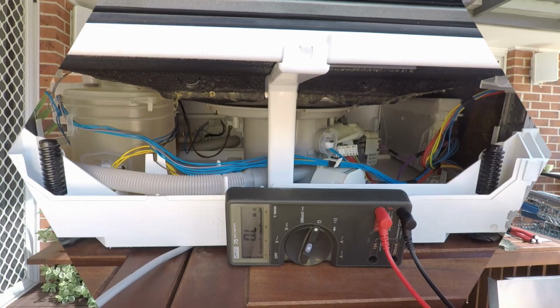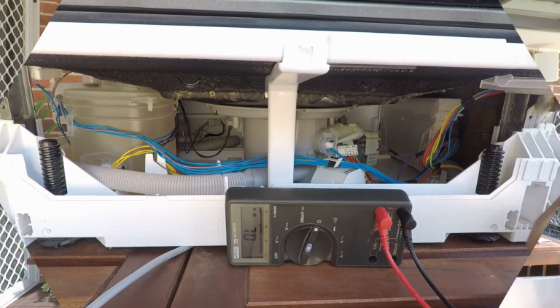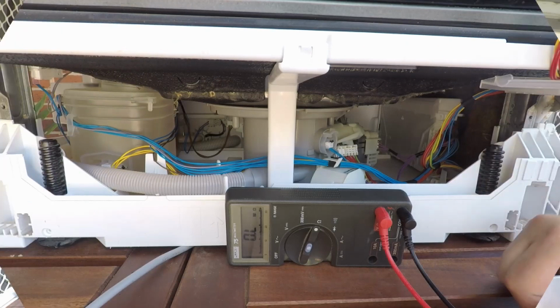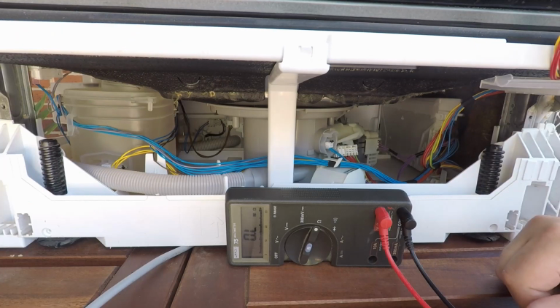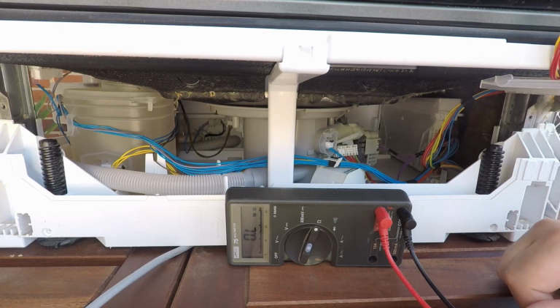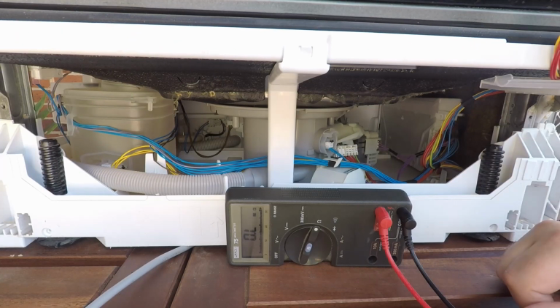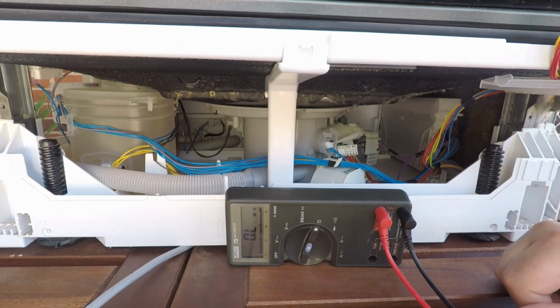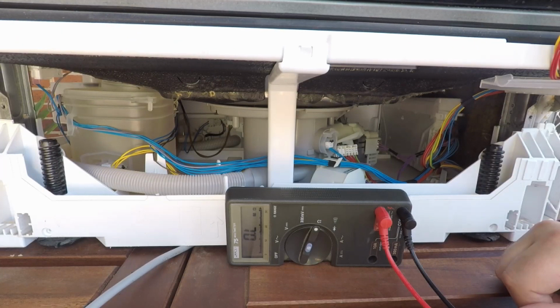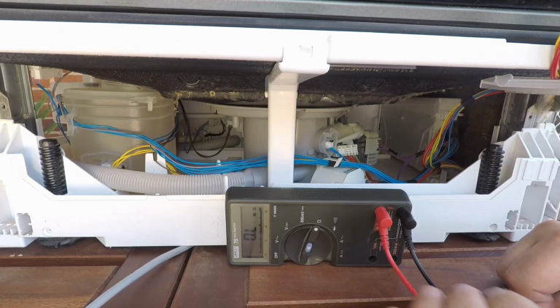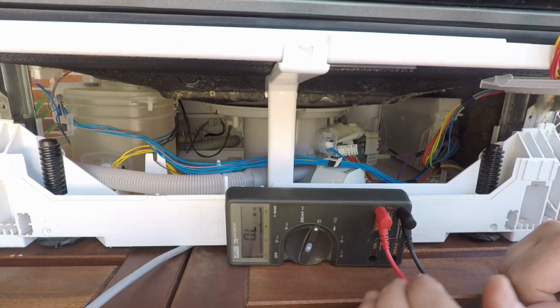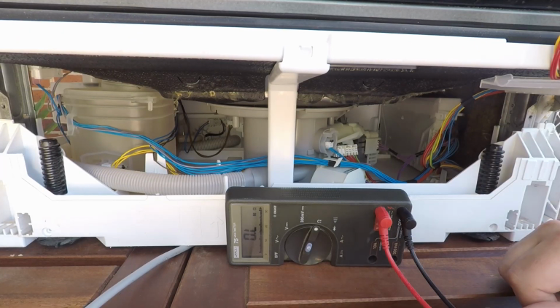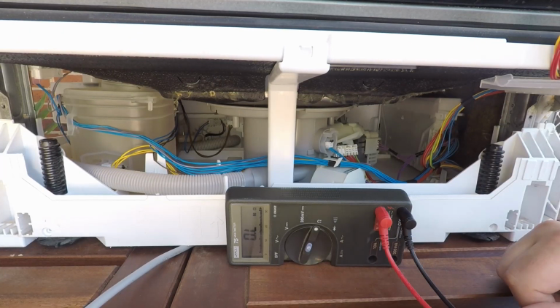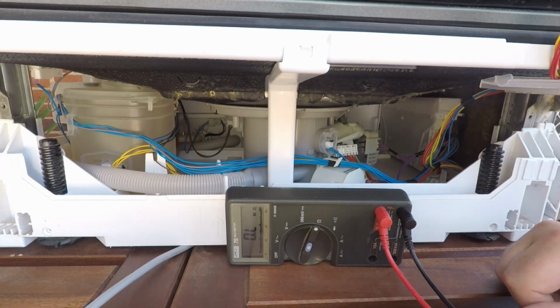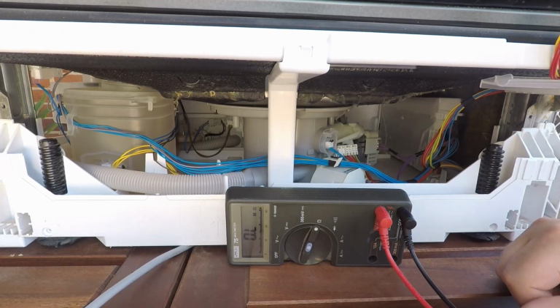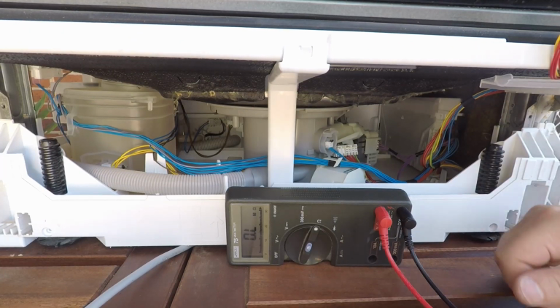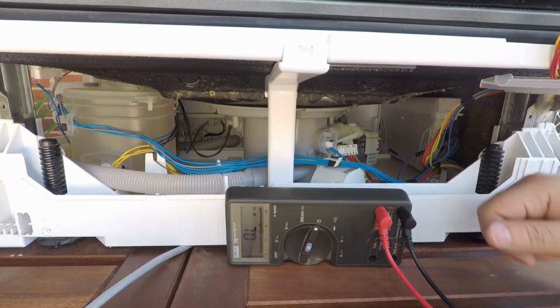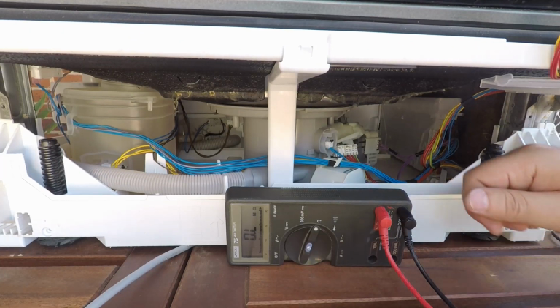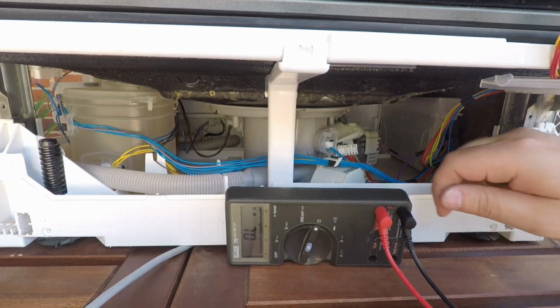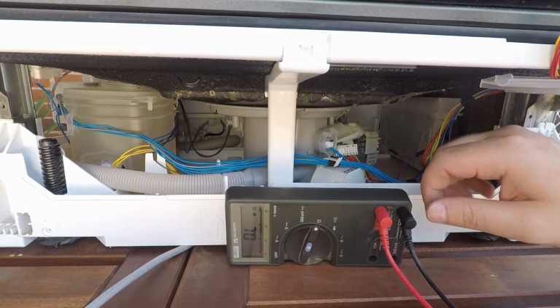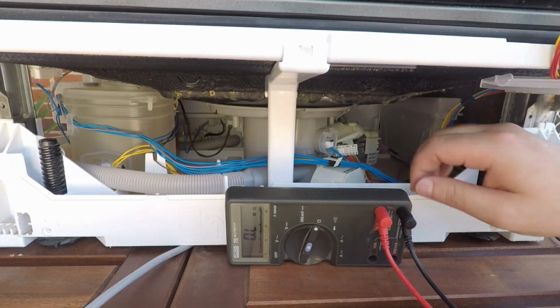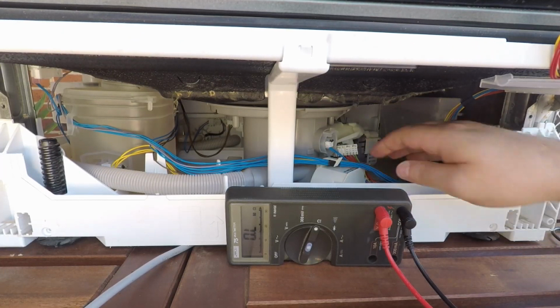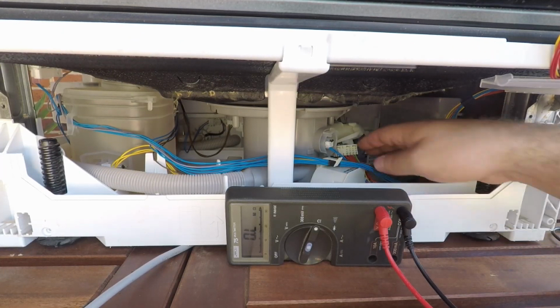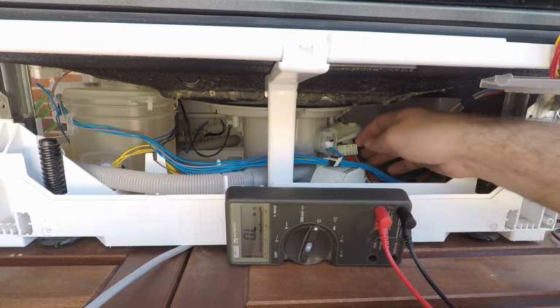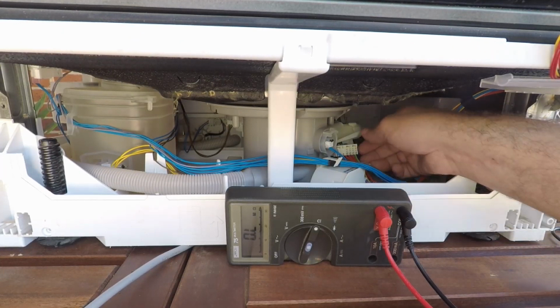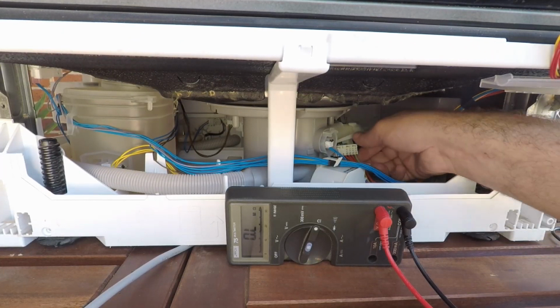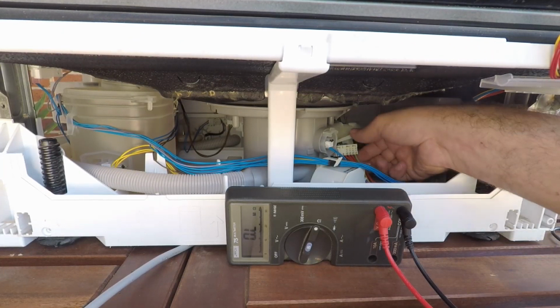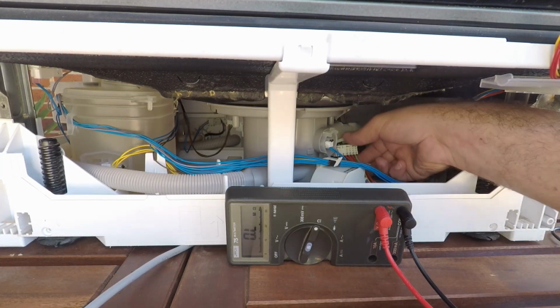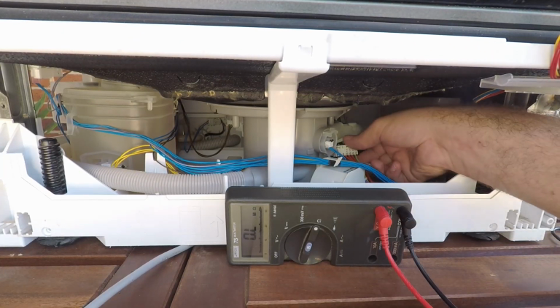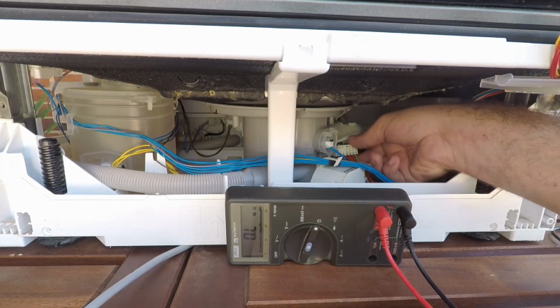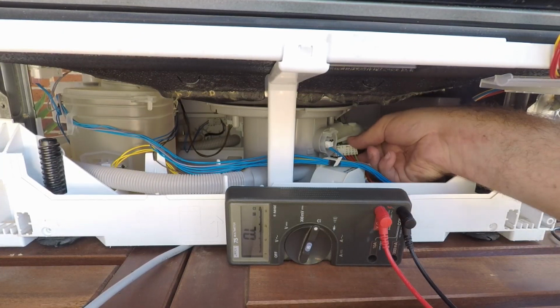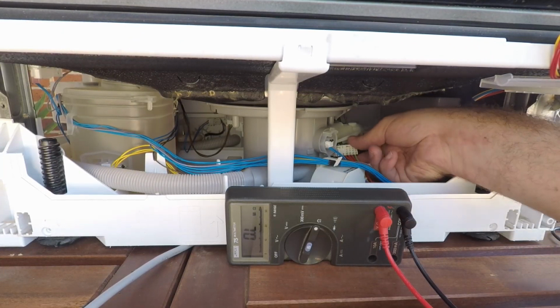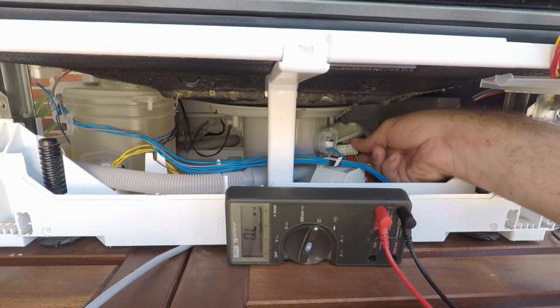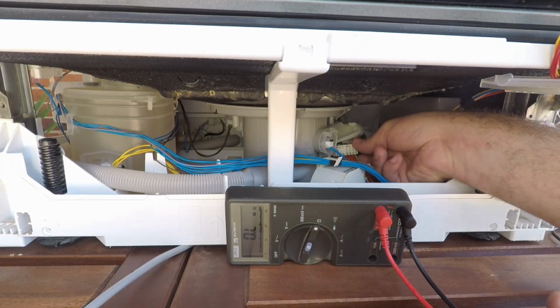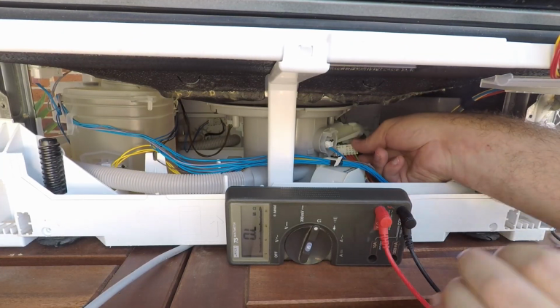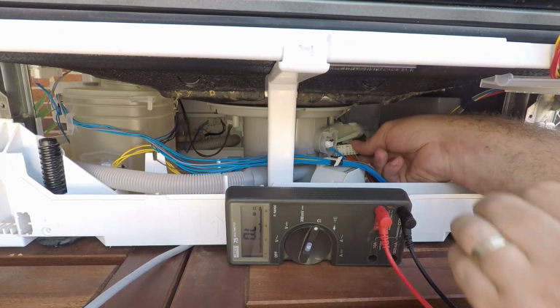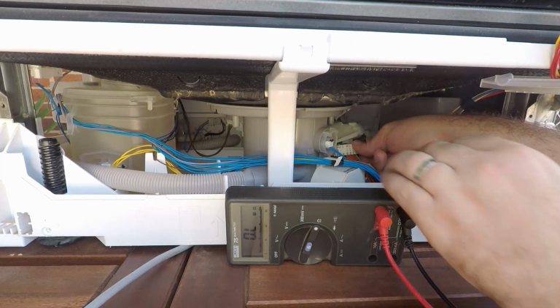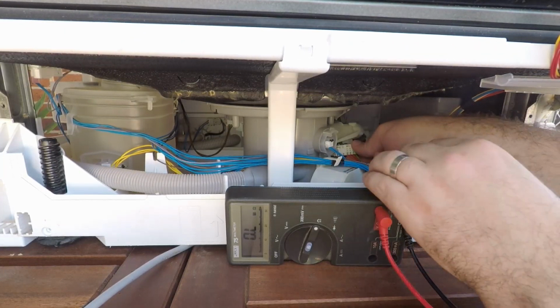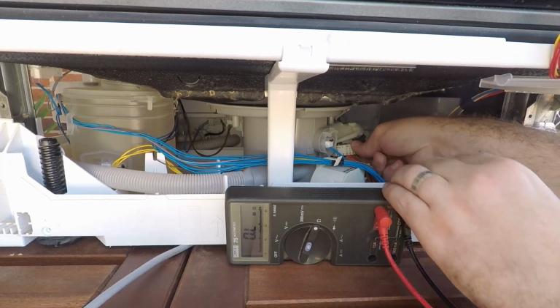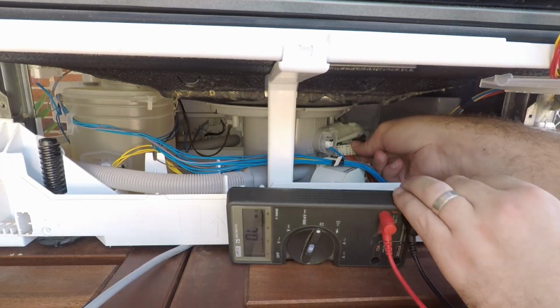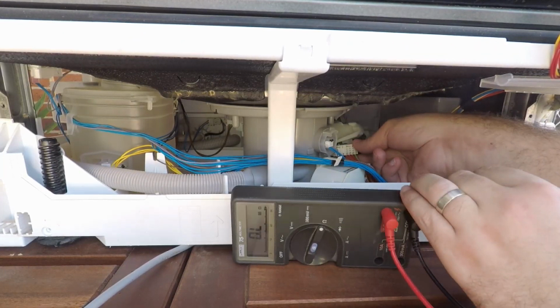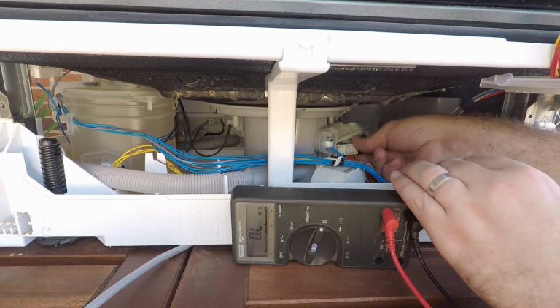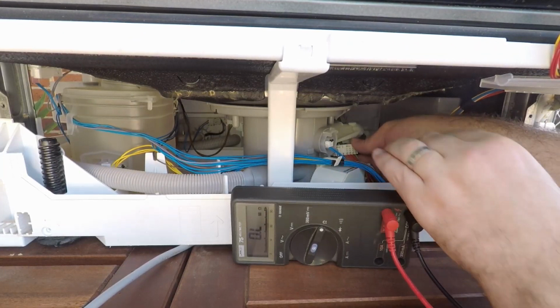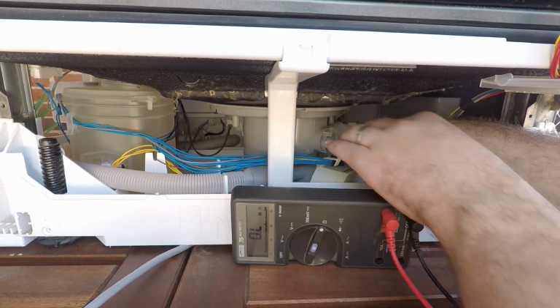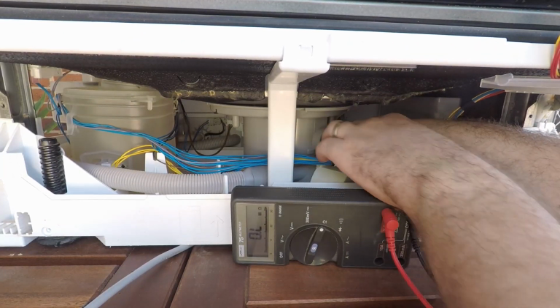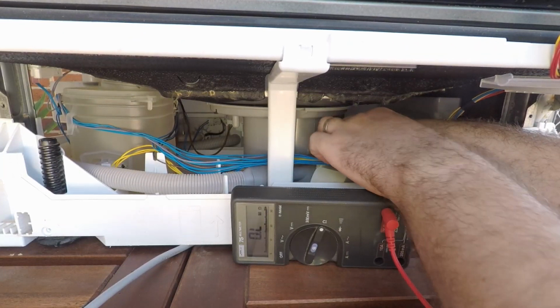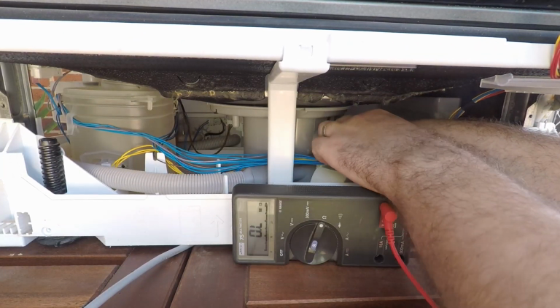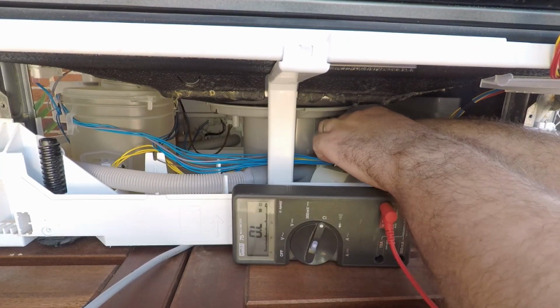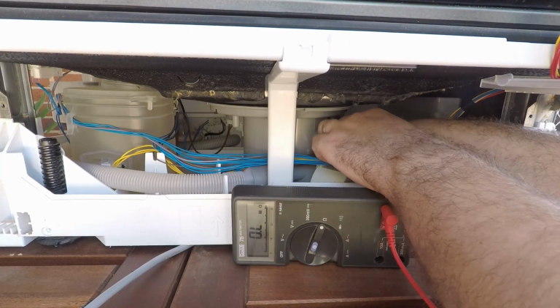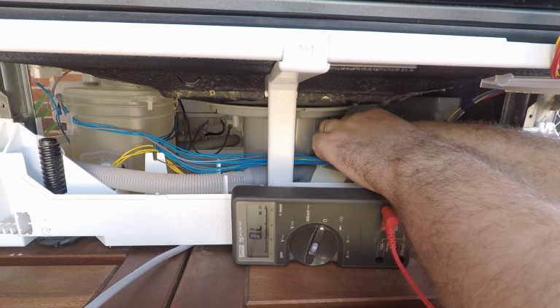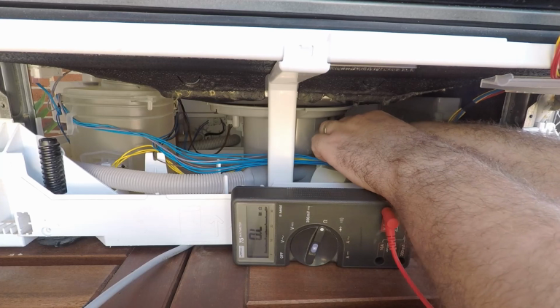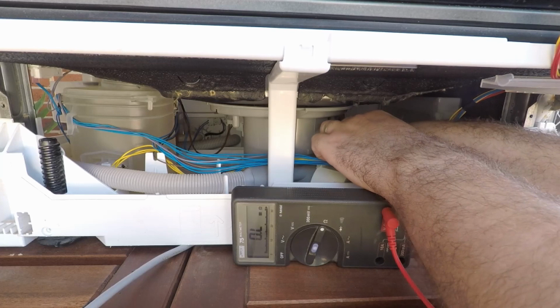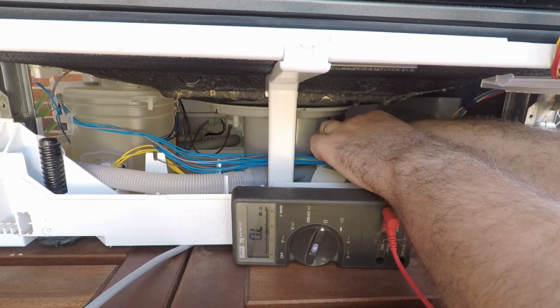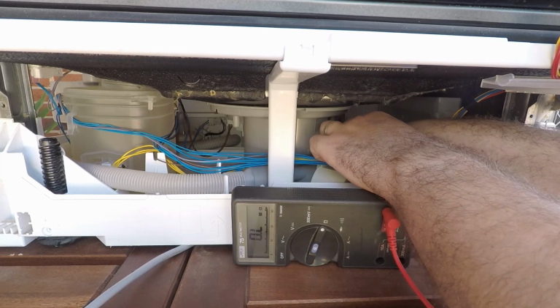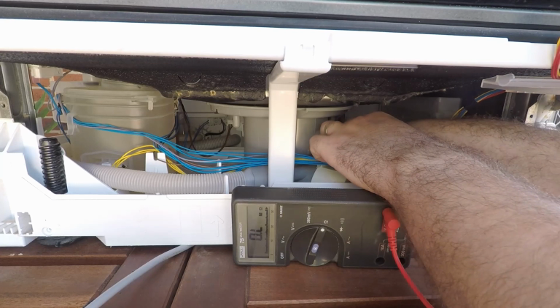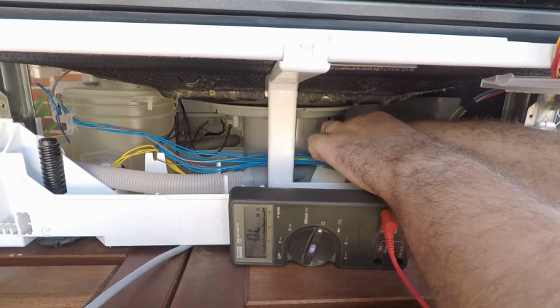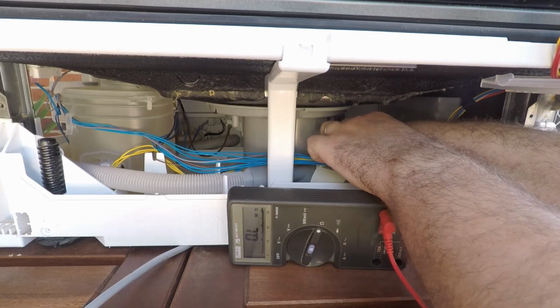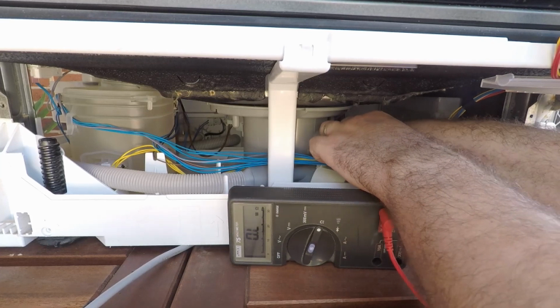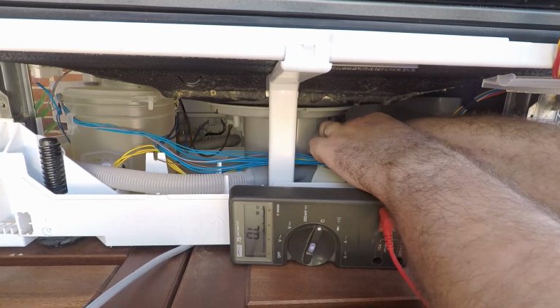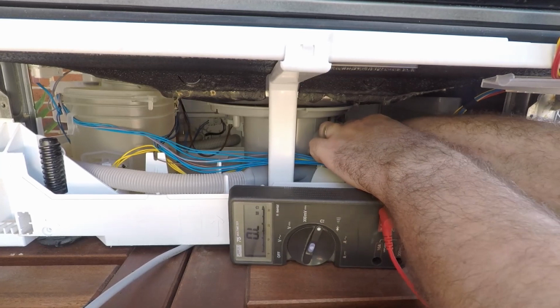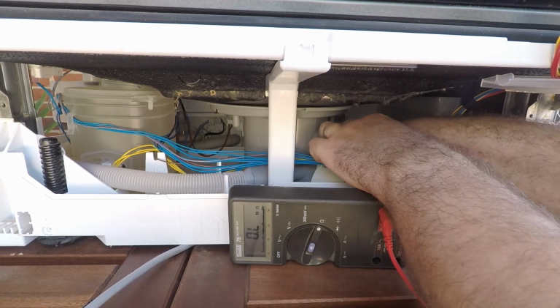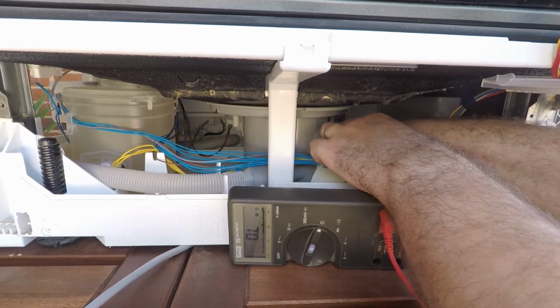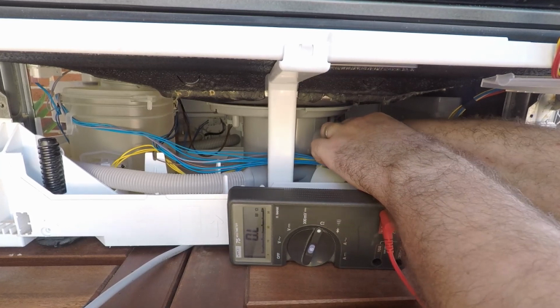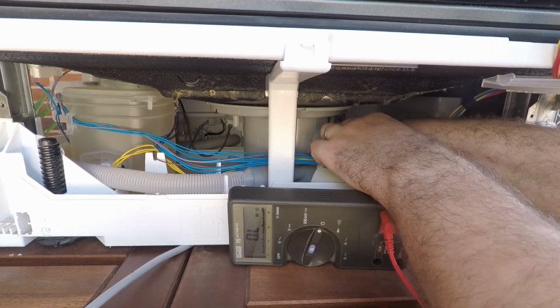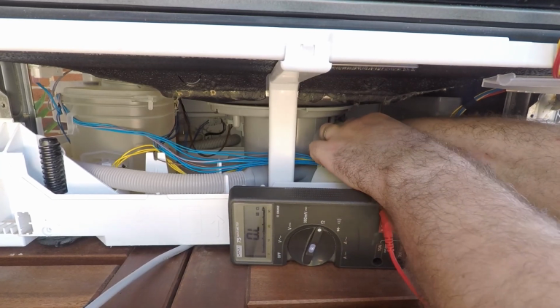The E09 and E10 codes relate to the heating element, so just make sure that it's securely plugged in.